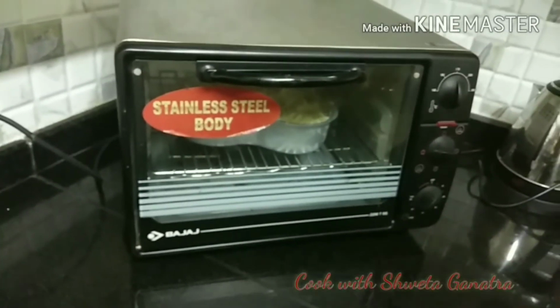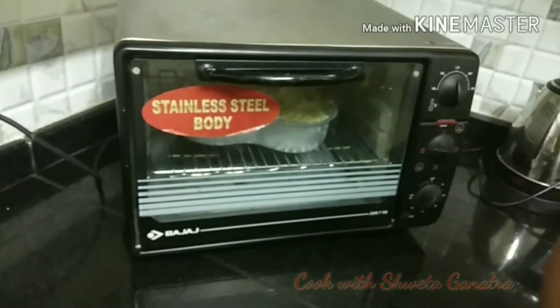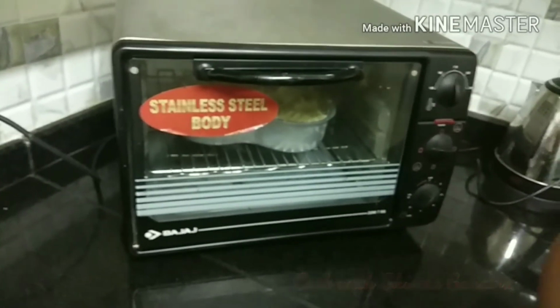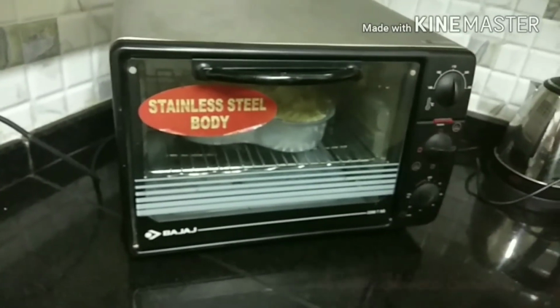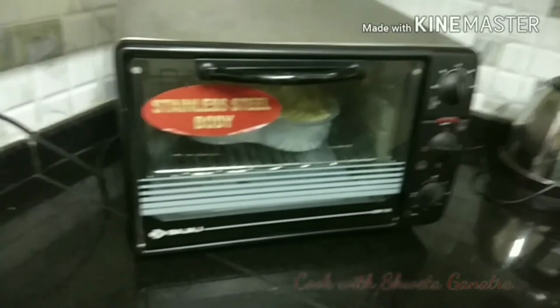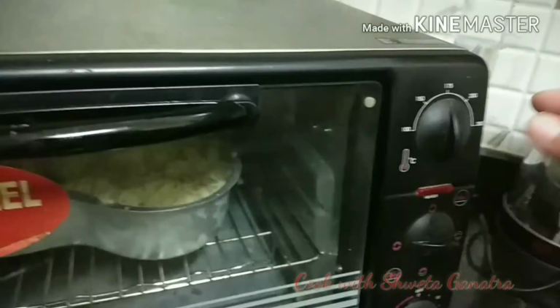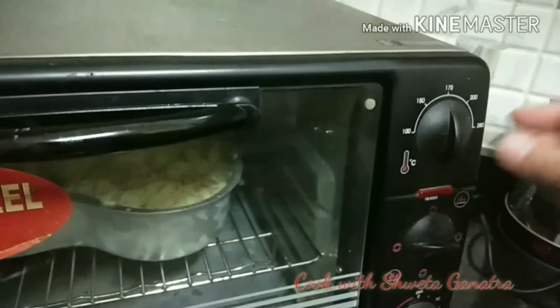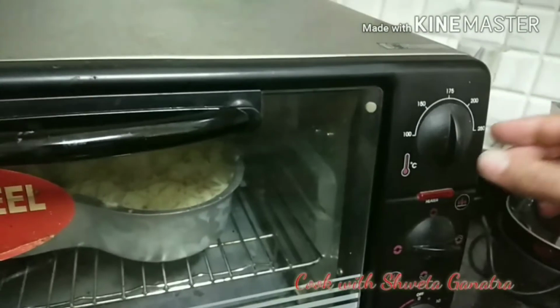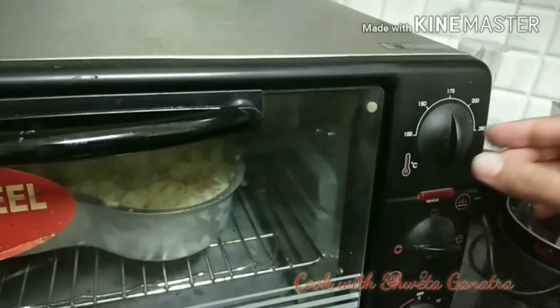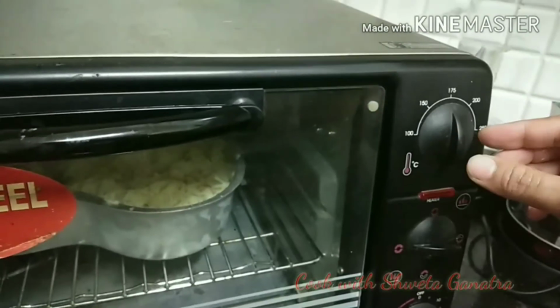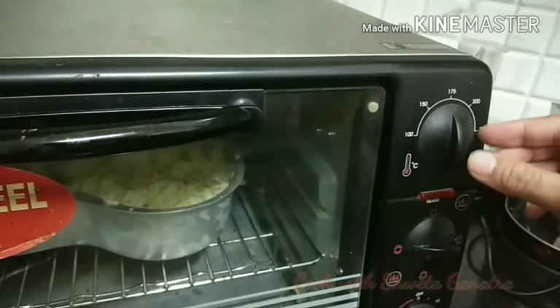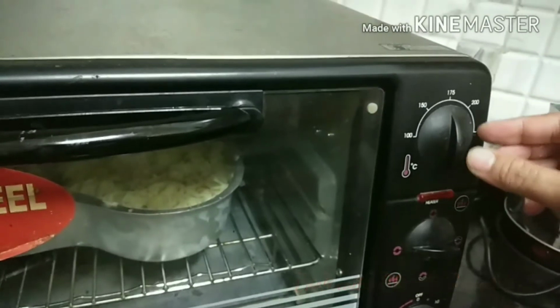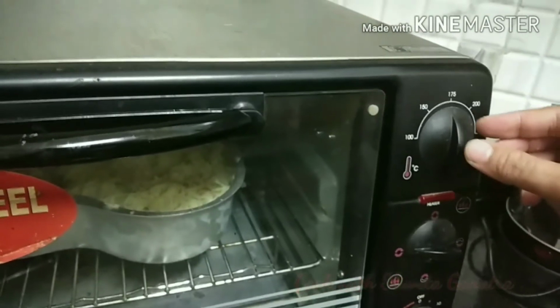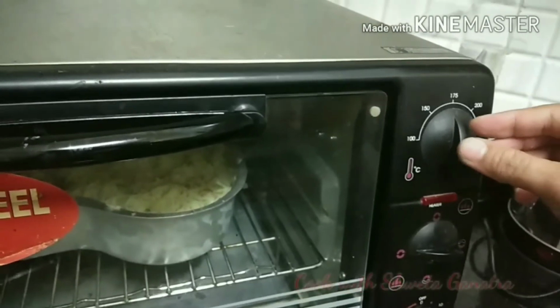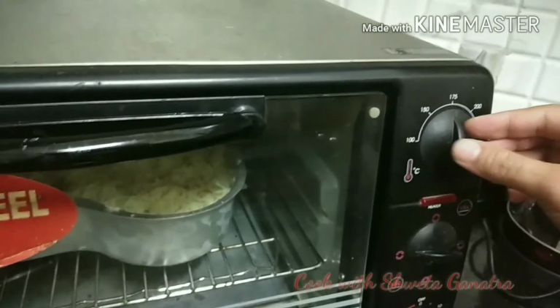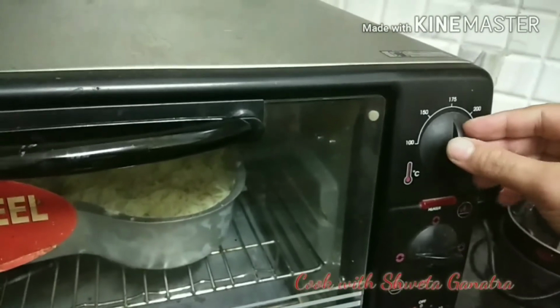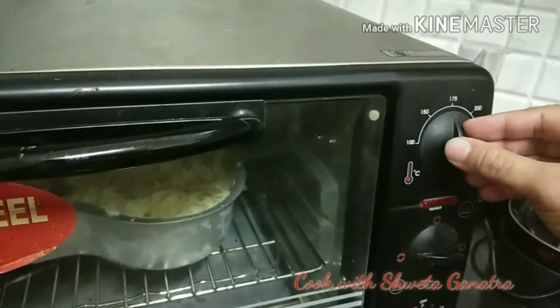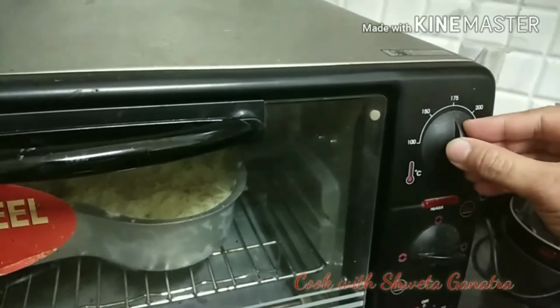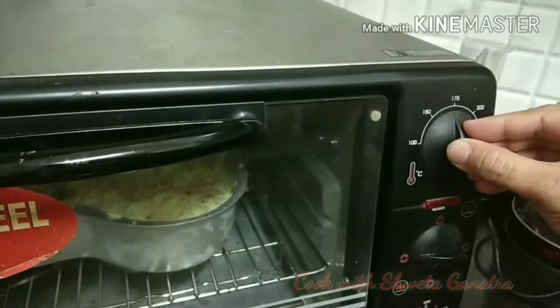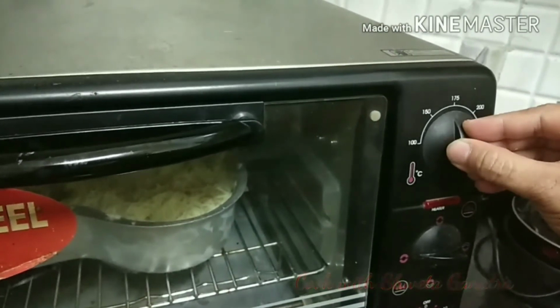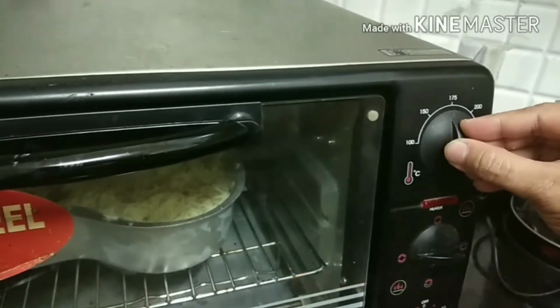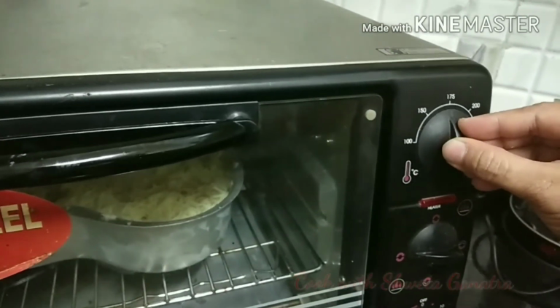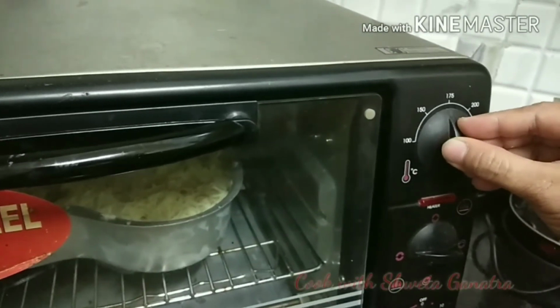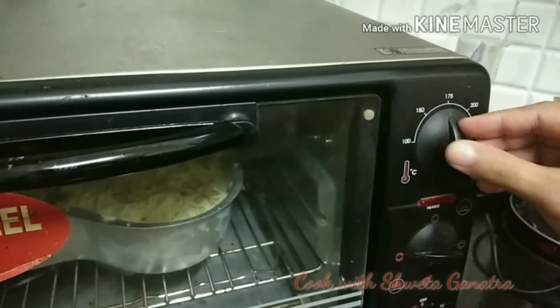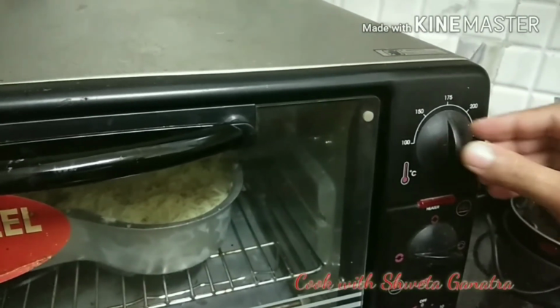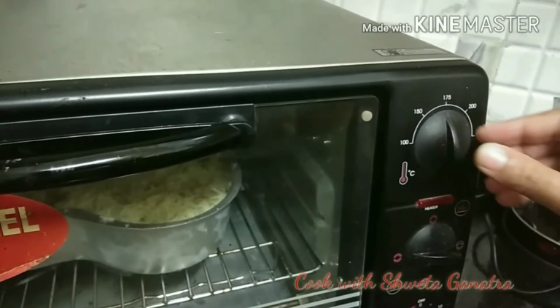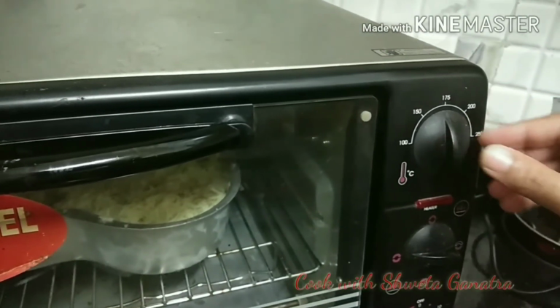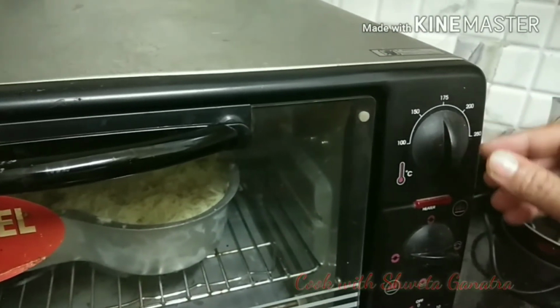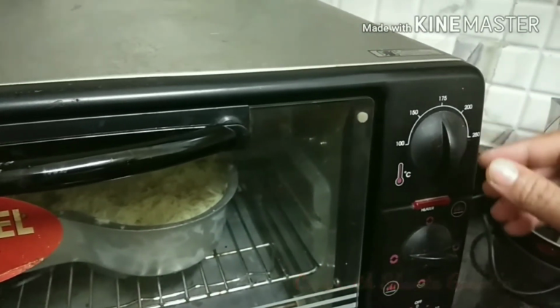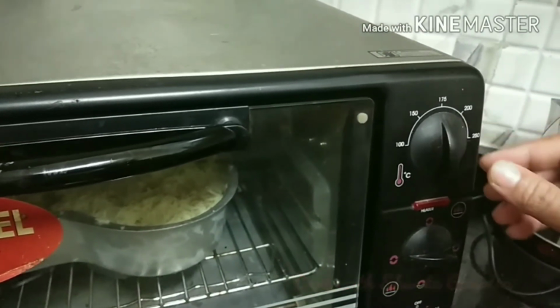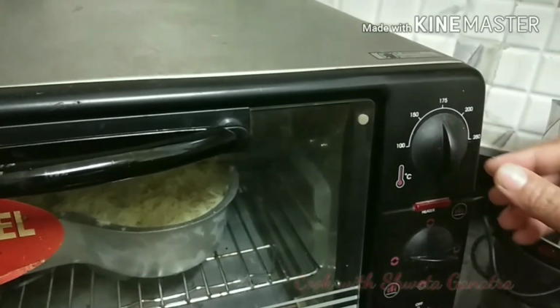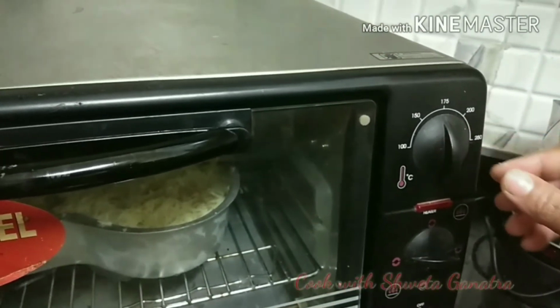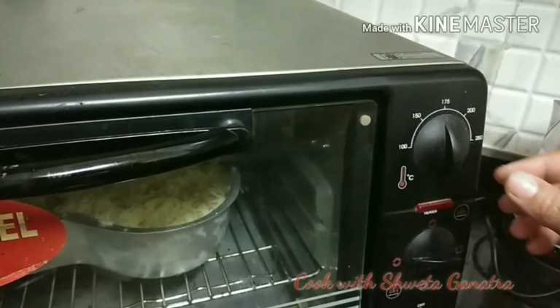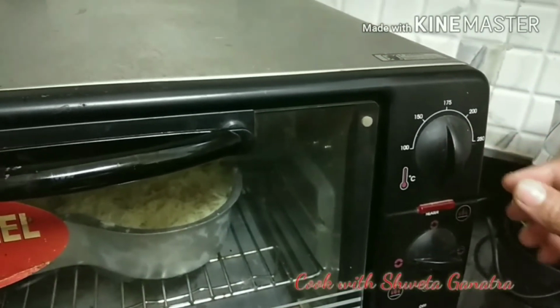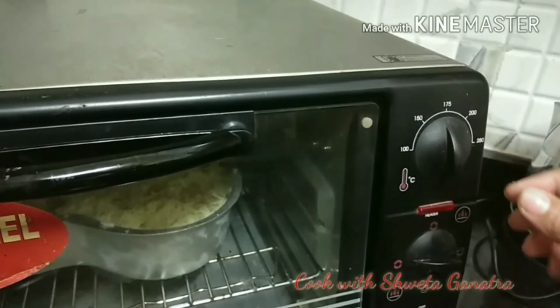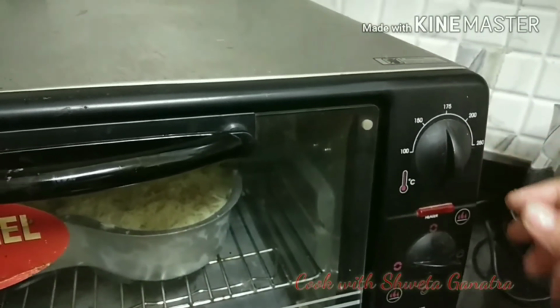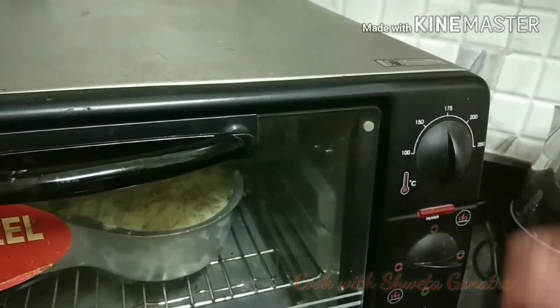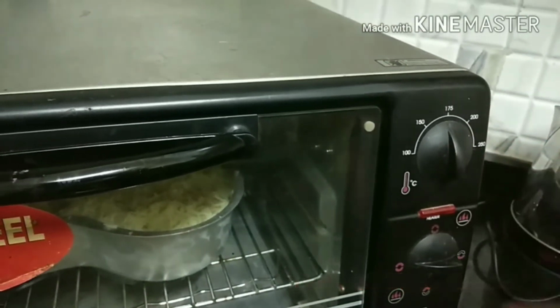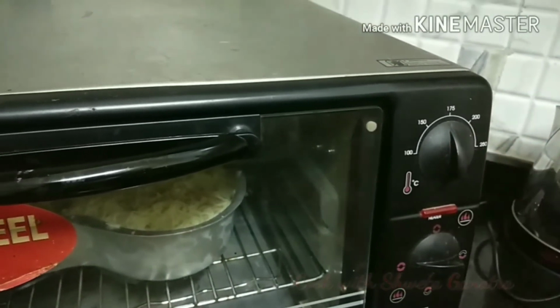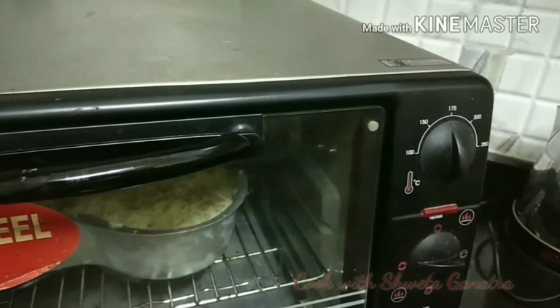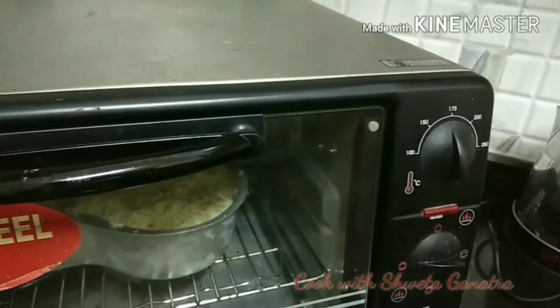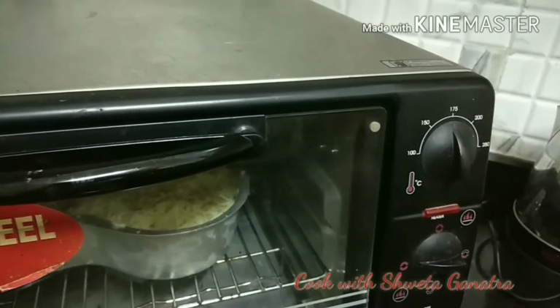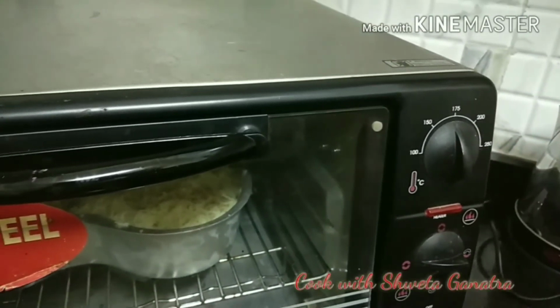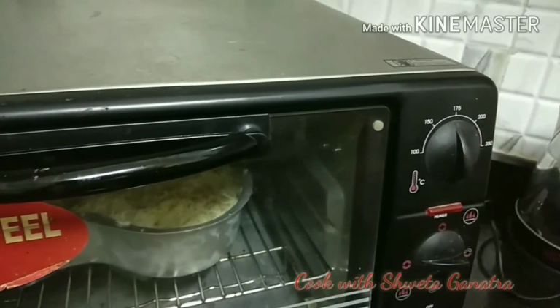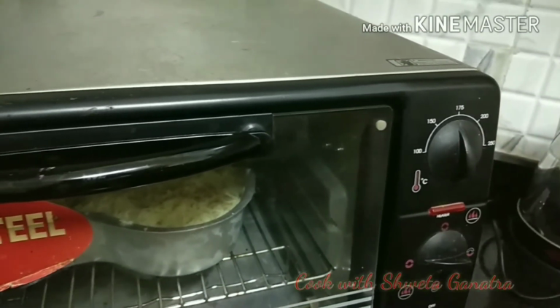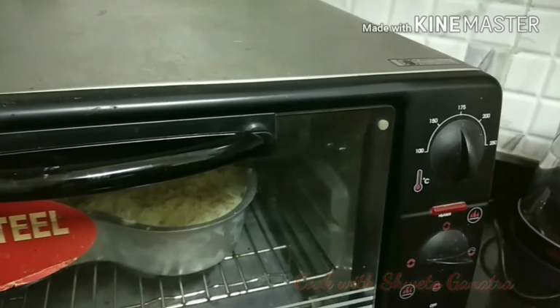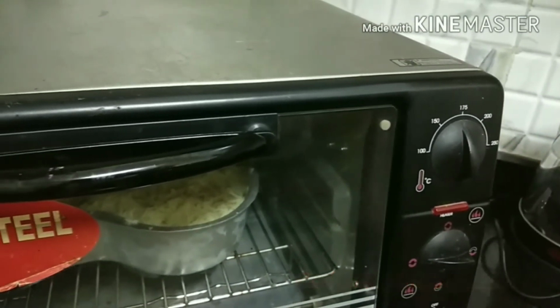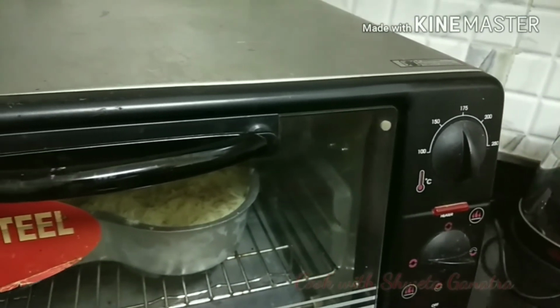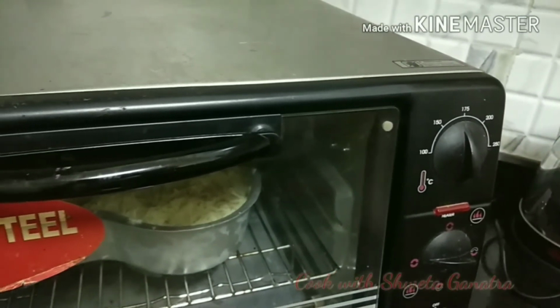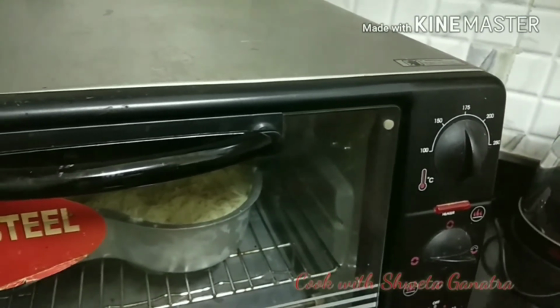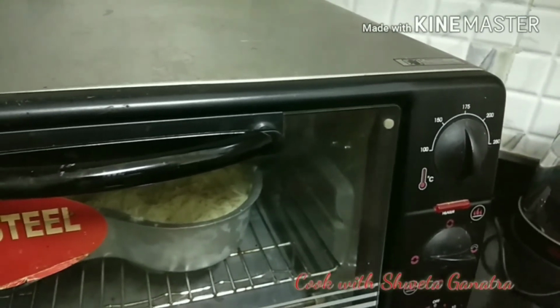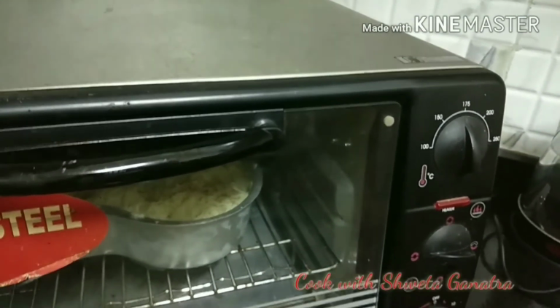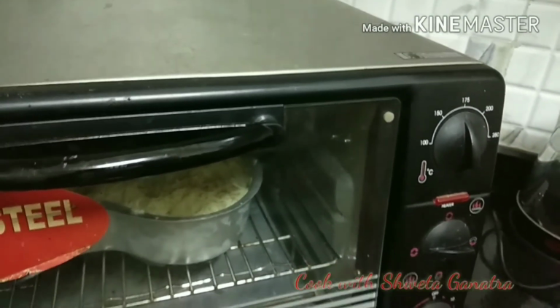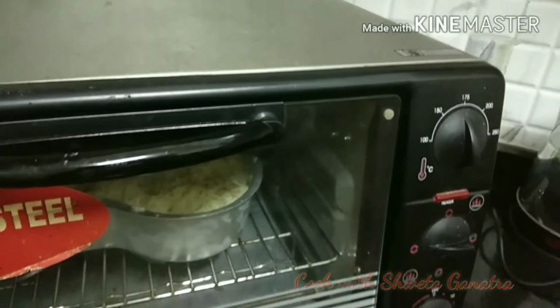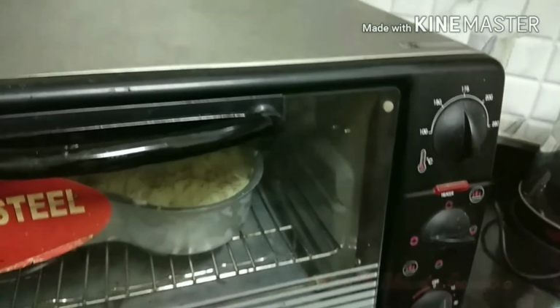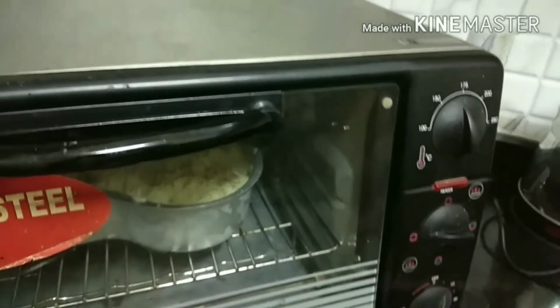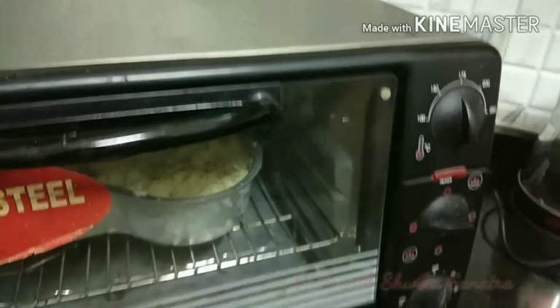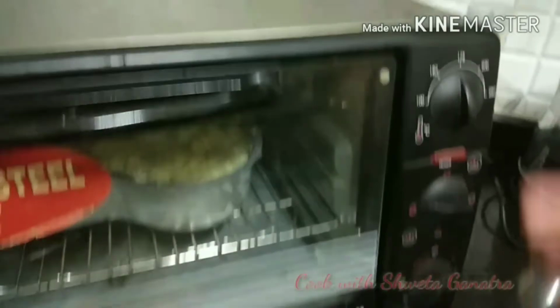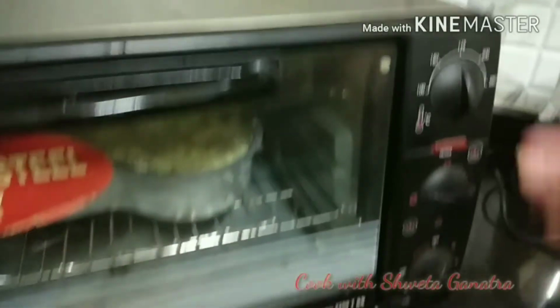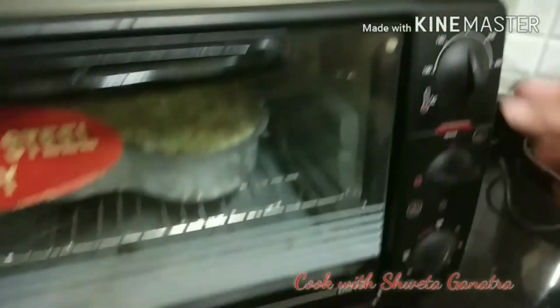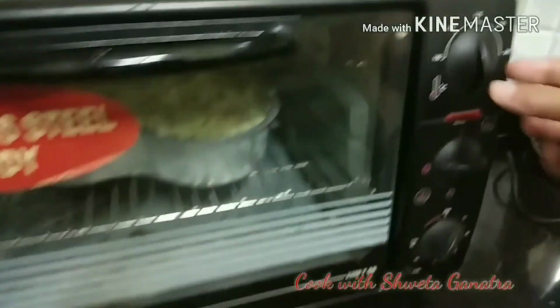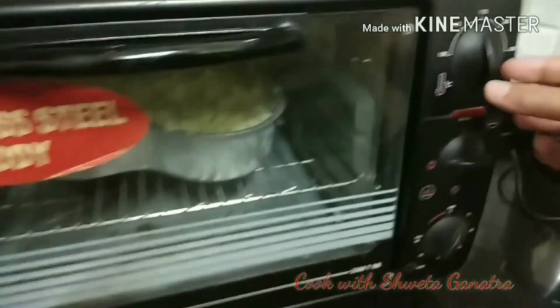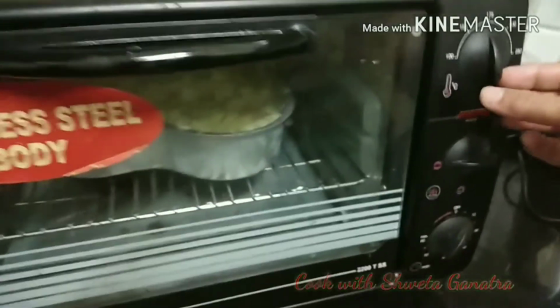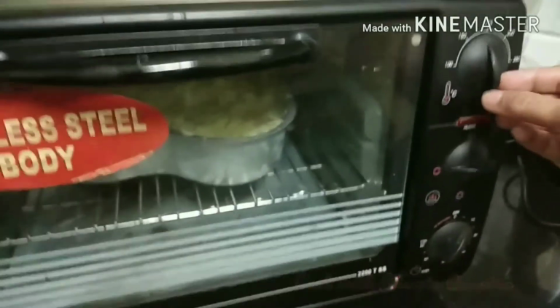You can adjust the temperature of the oven as per the model available with you. I have kept it at 175 degrees.